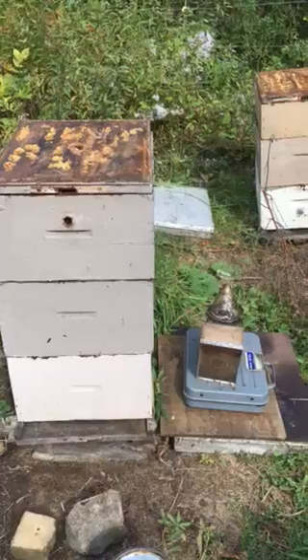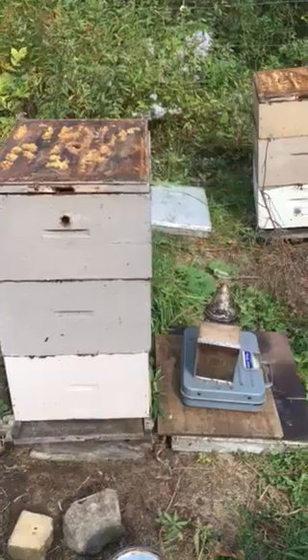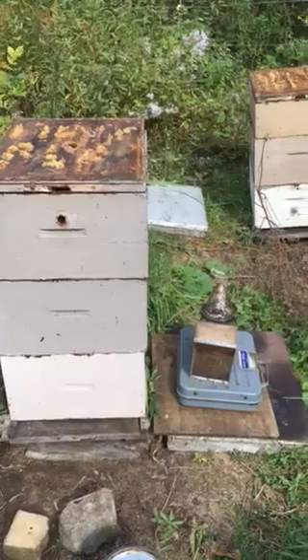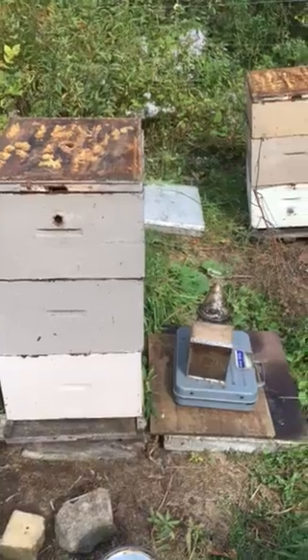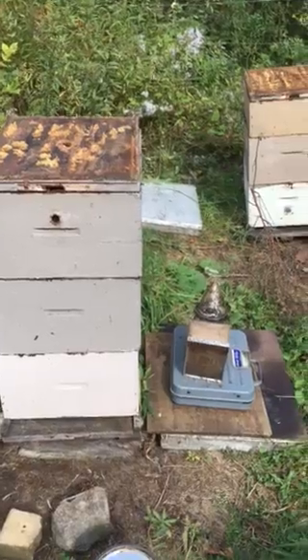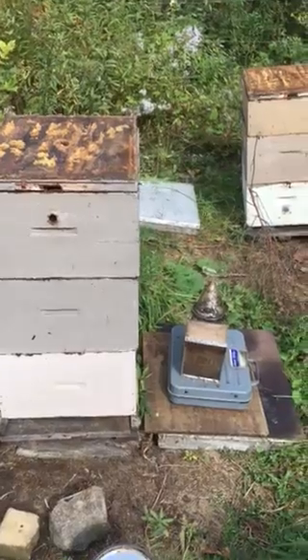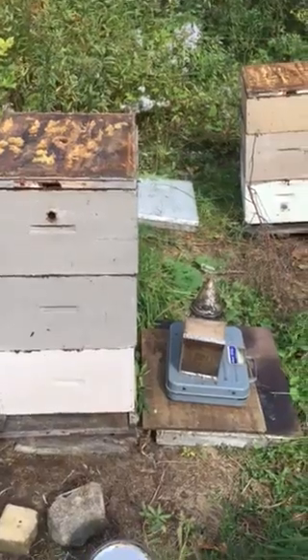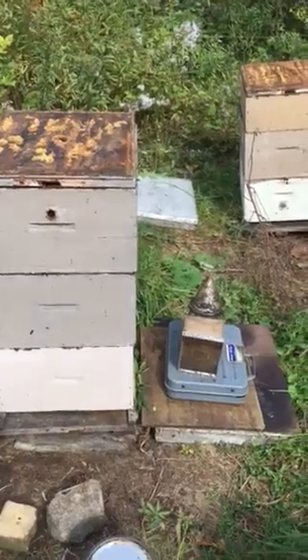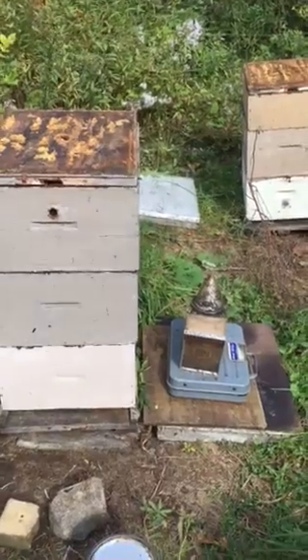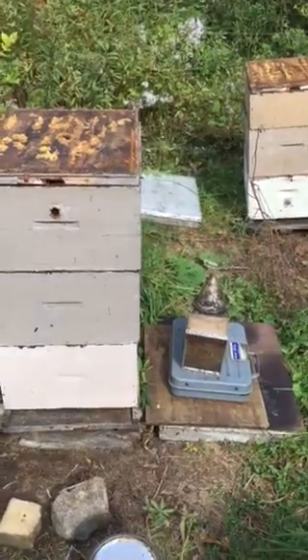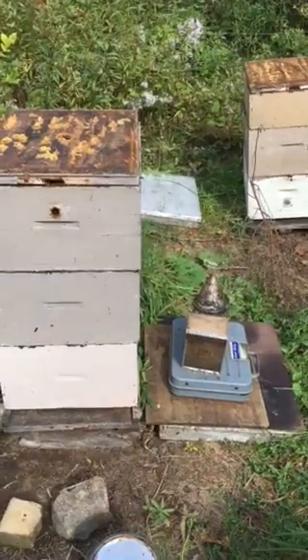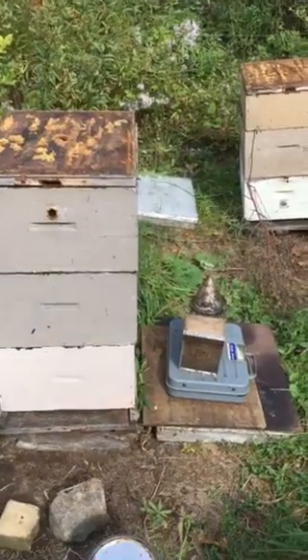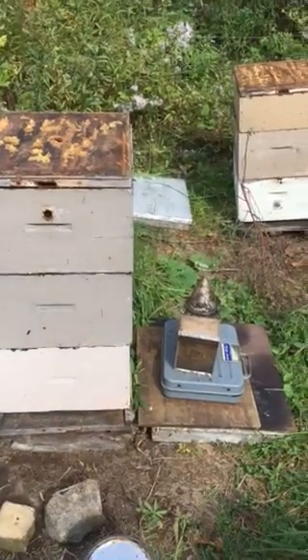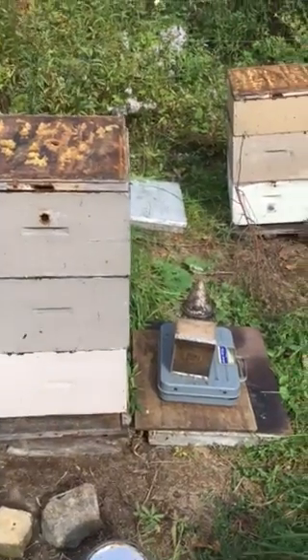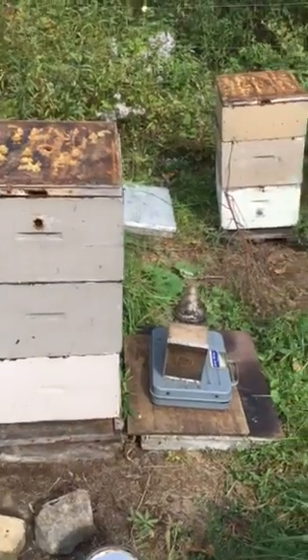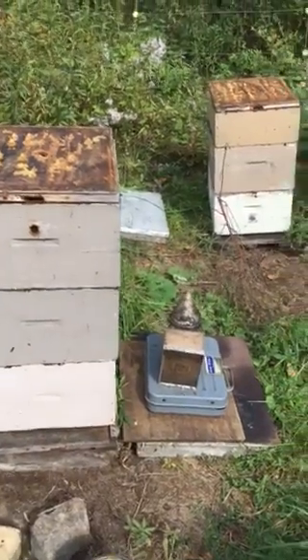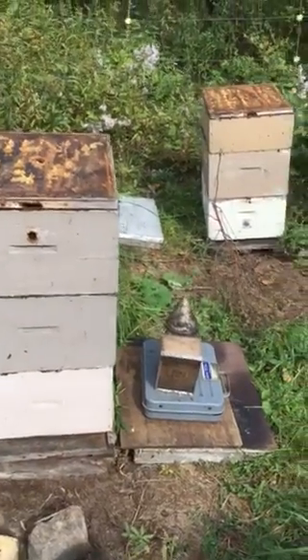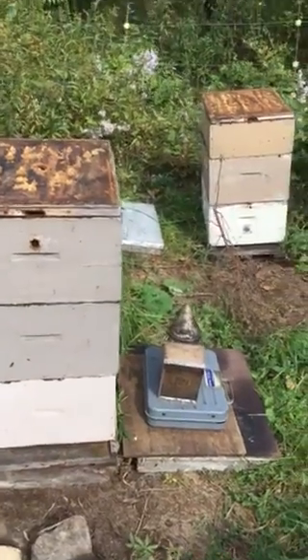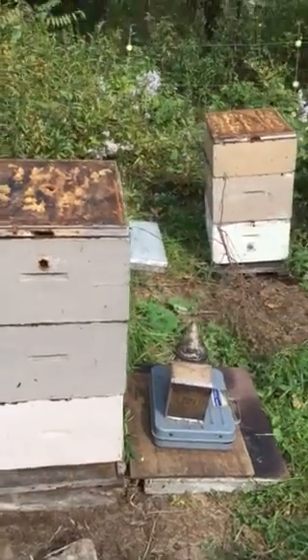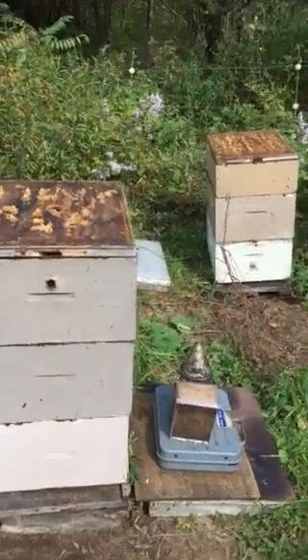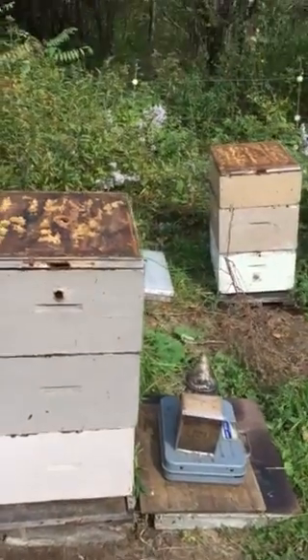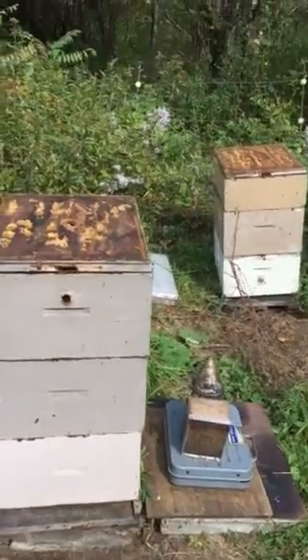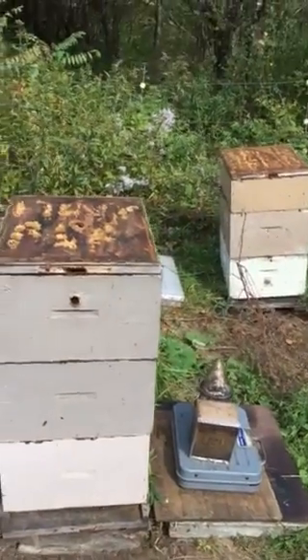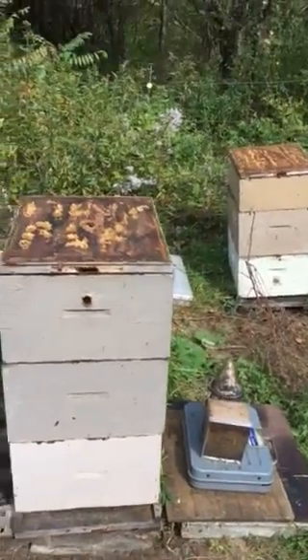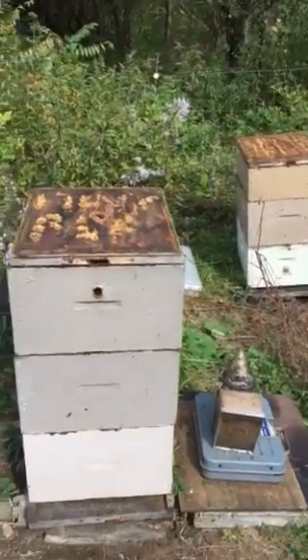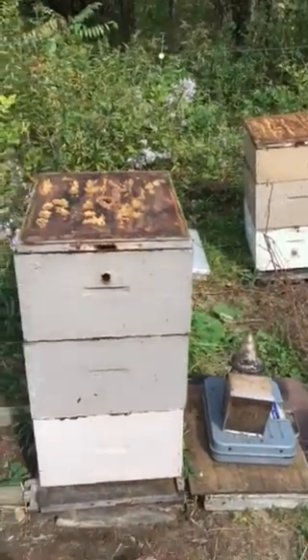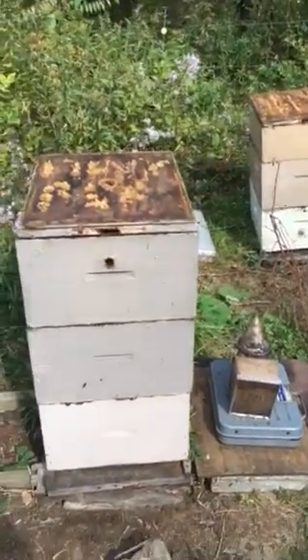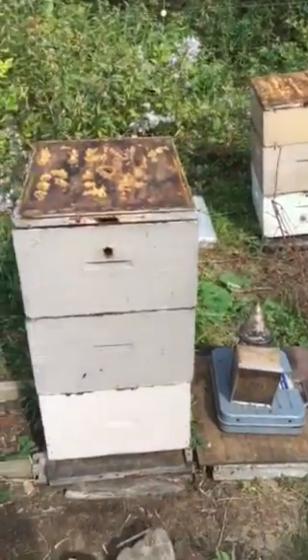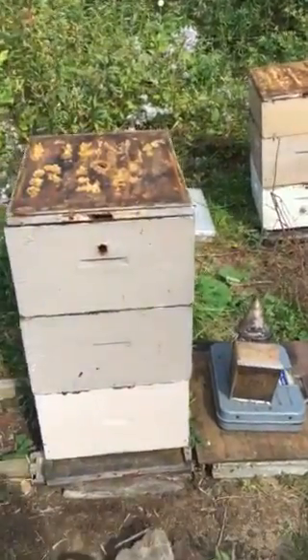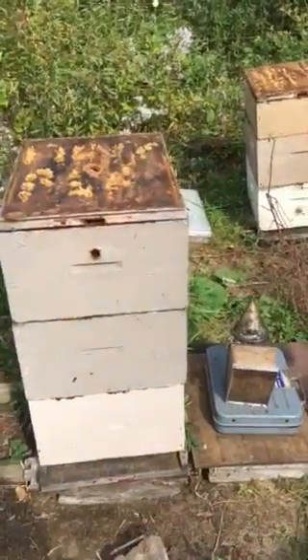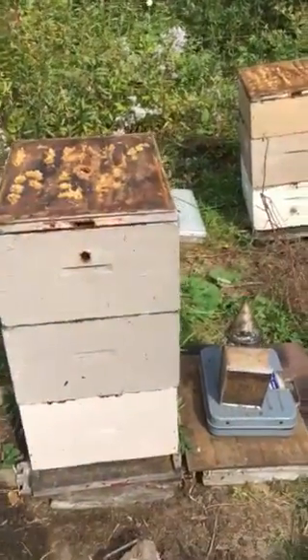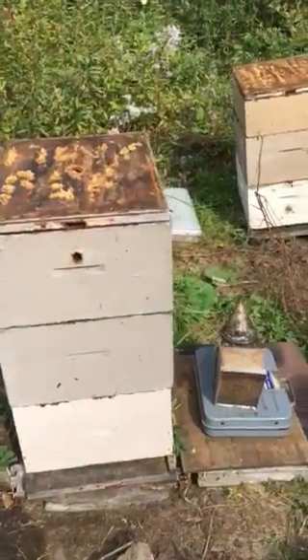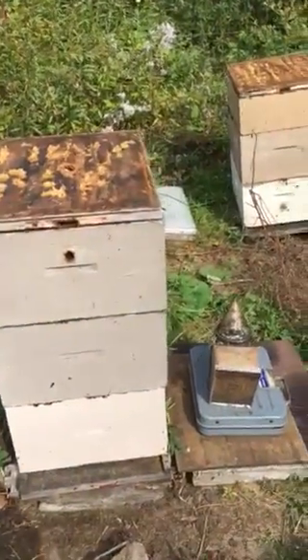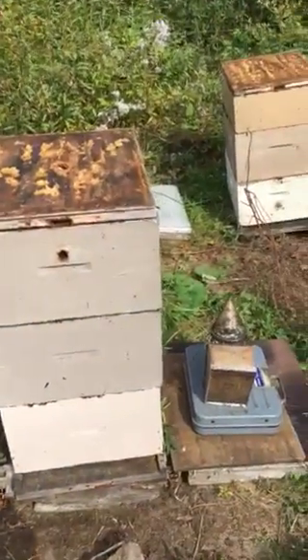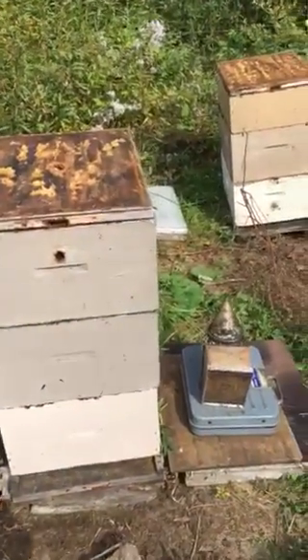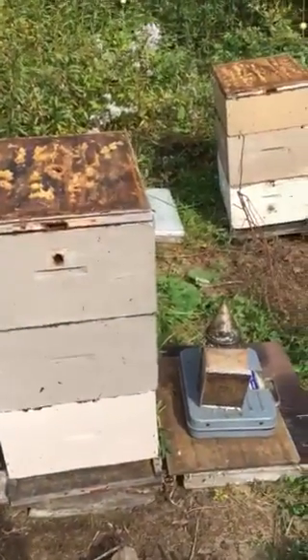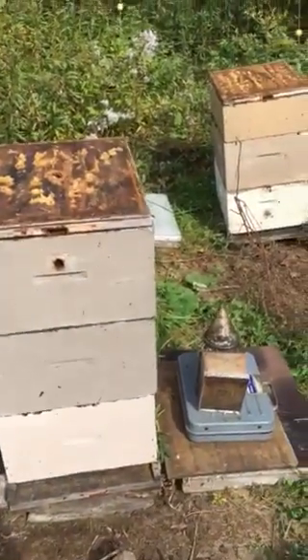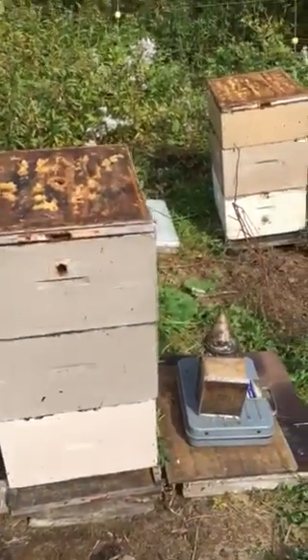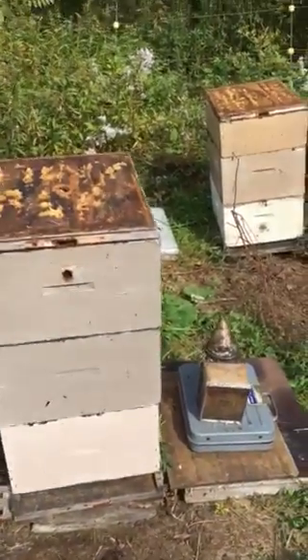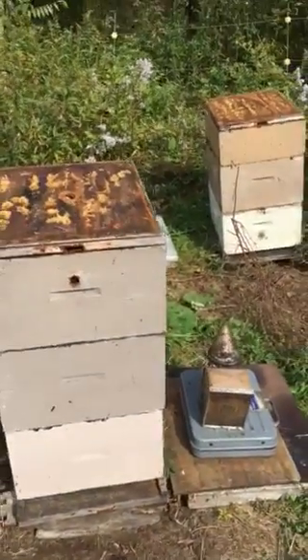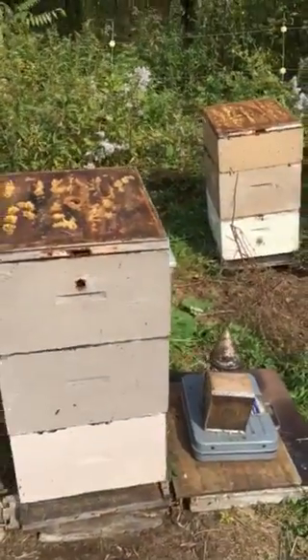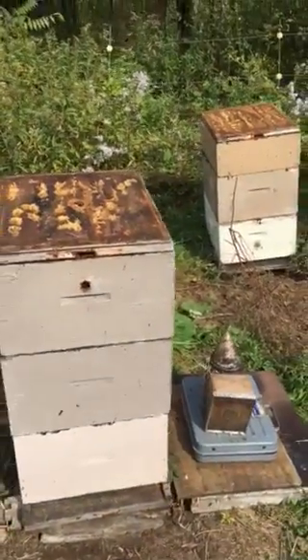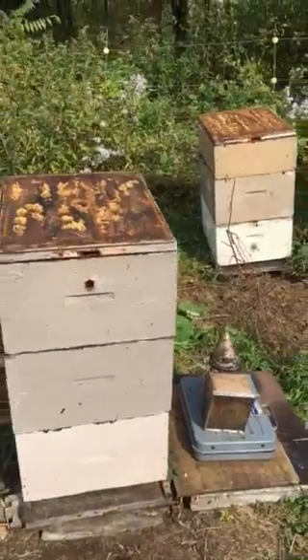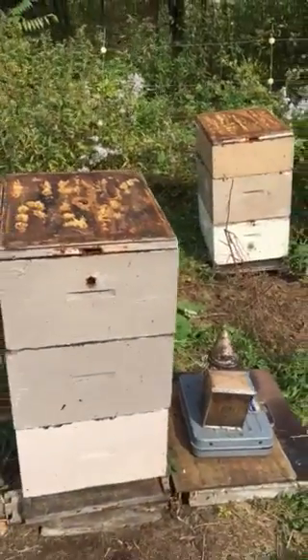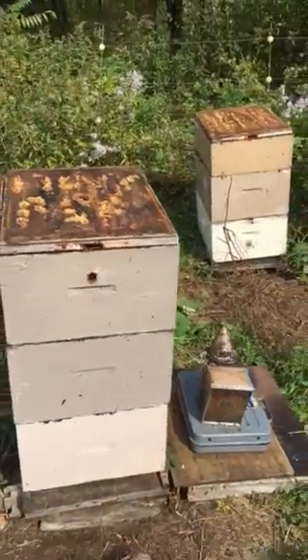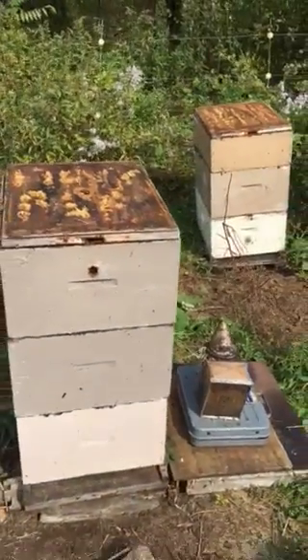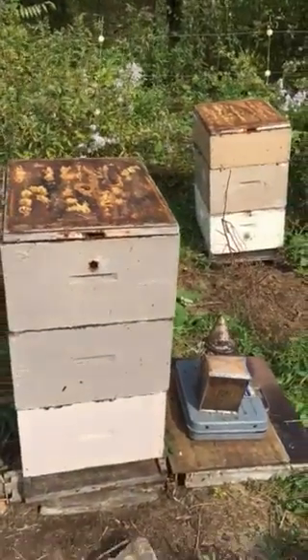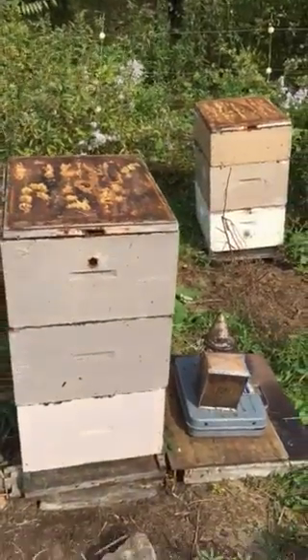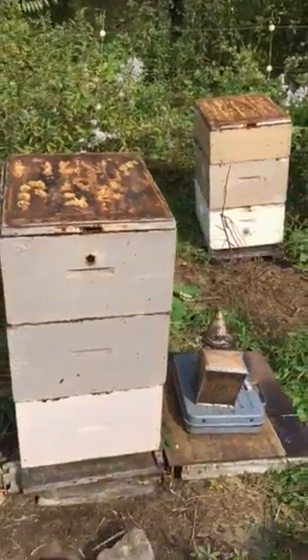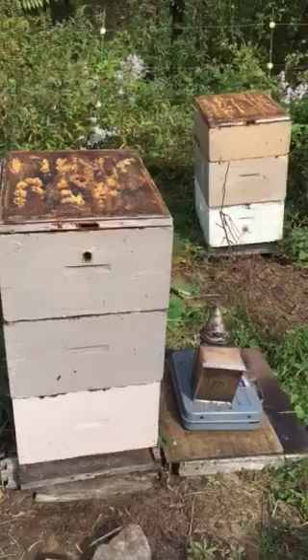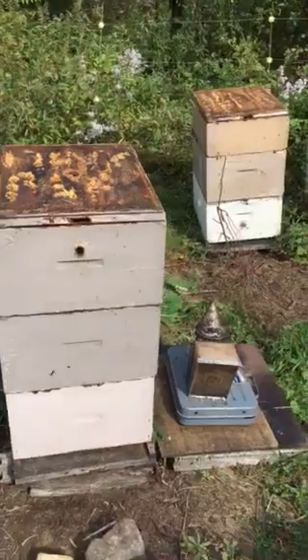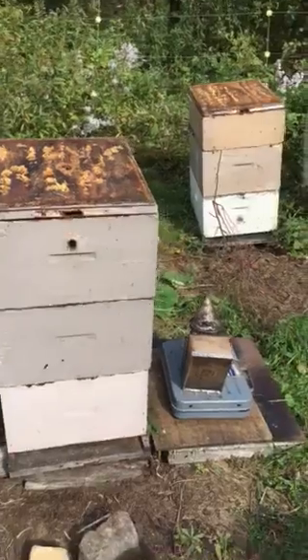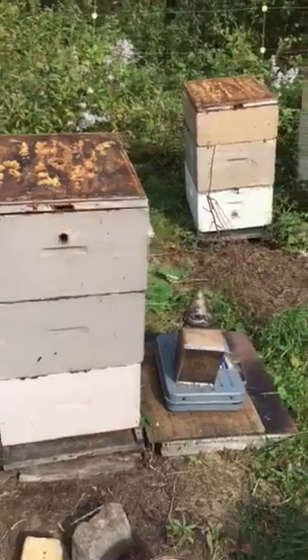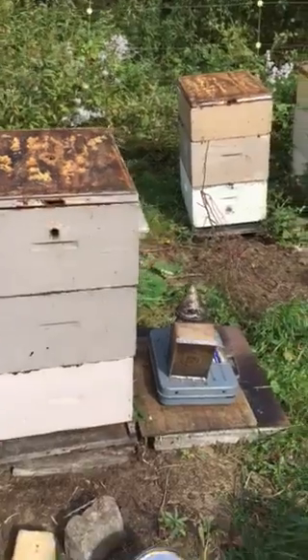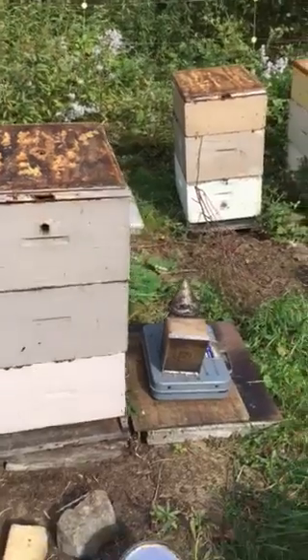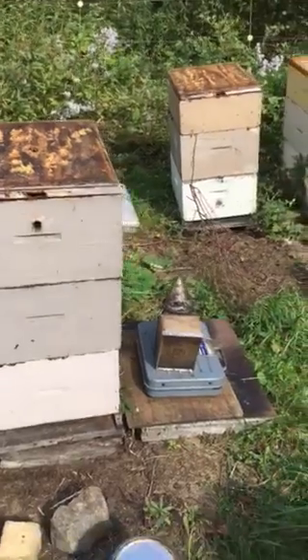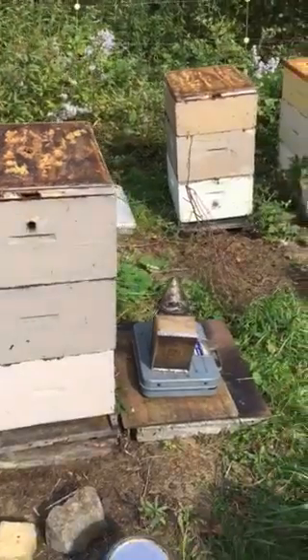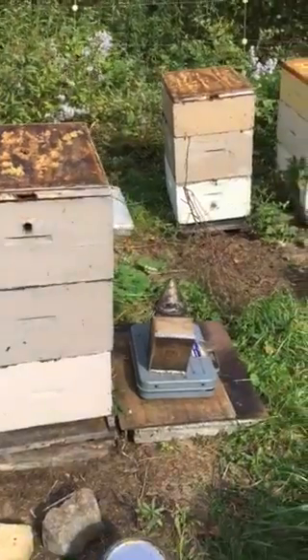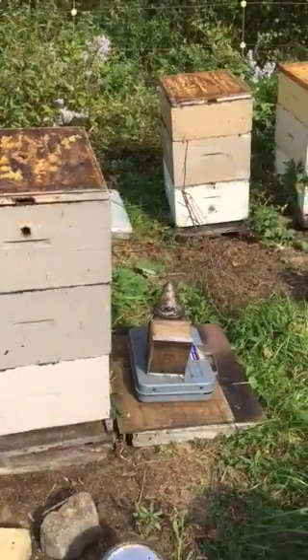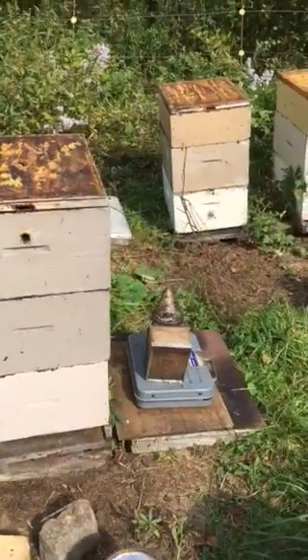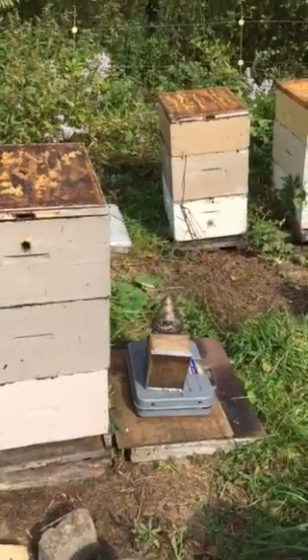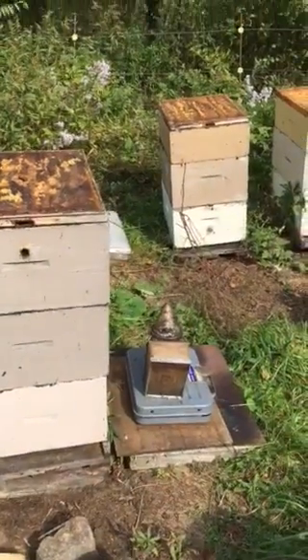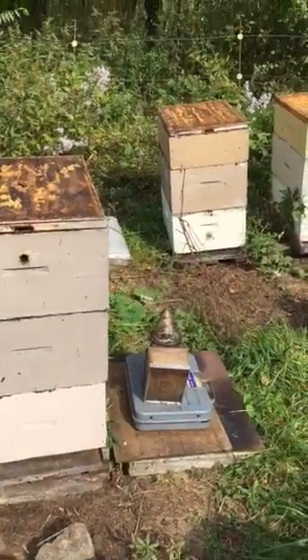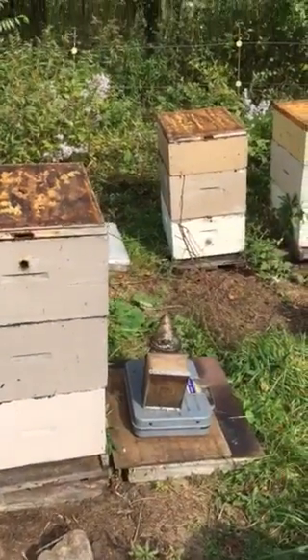Today we're going to weigh beehives getting ready for winter feed.